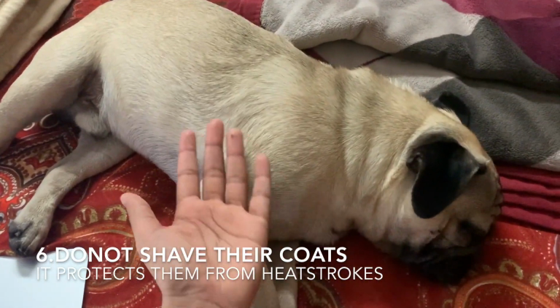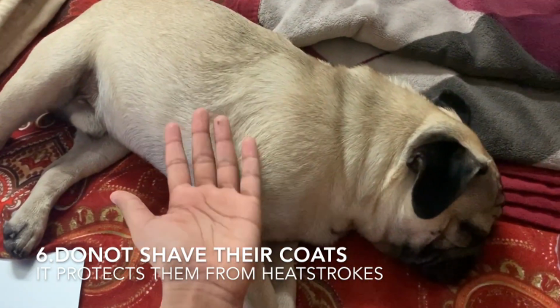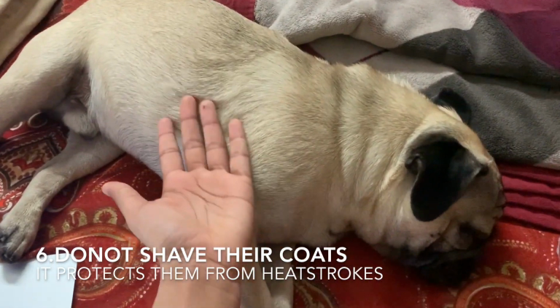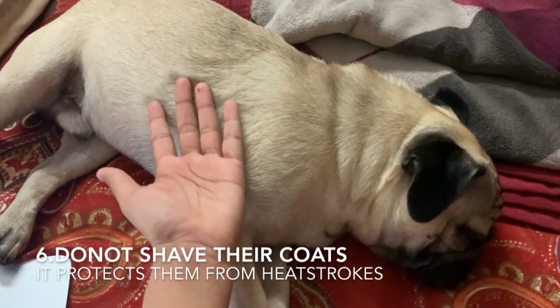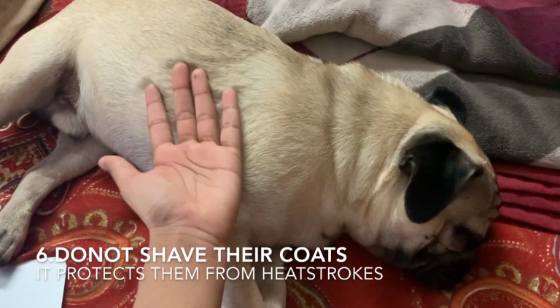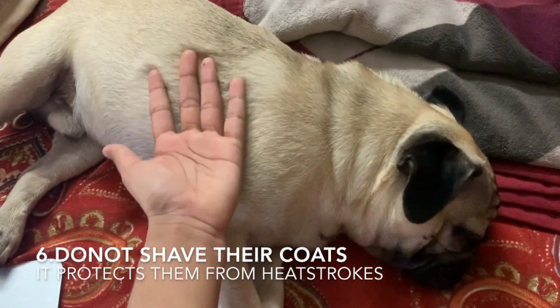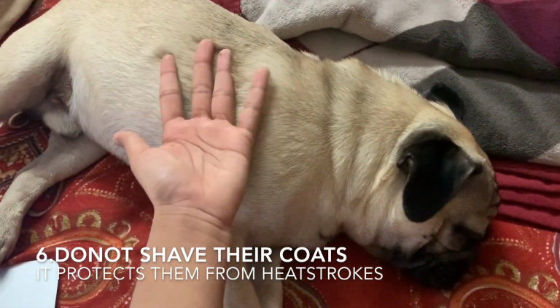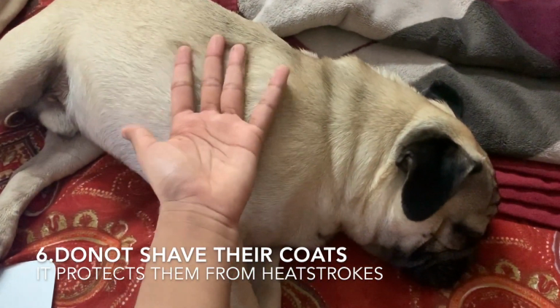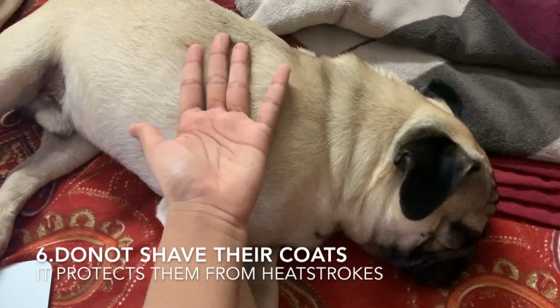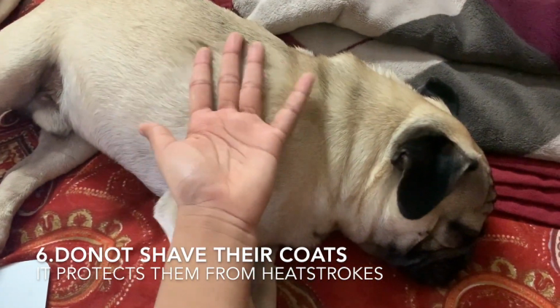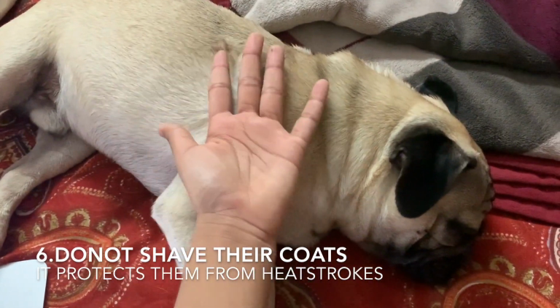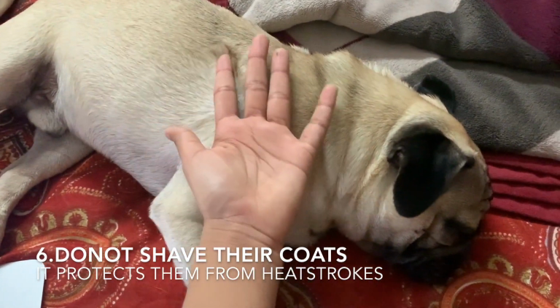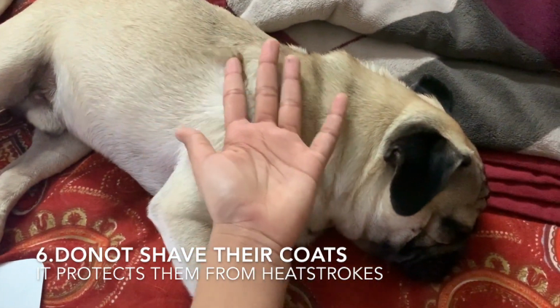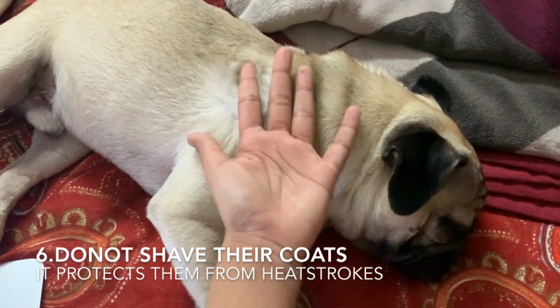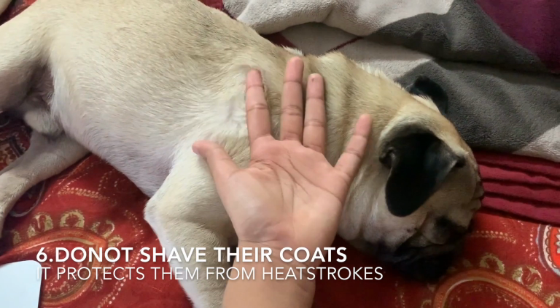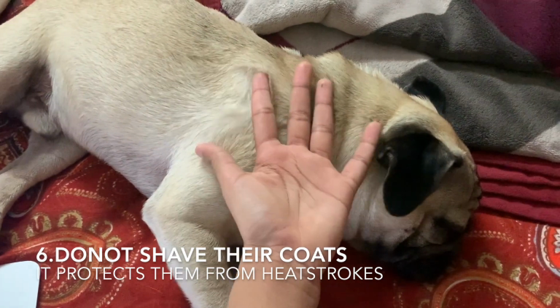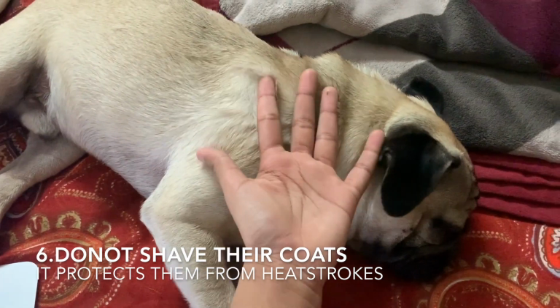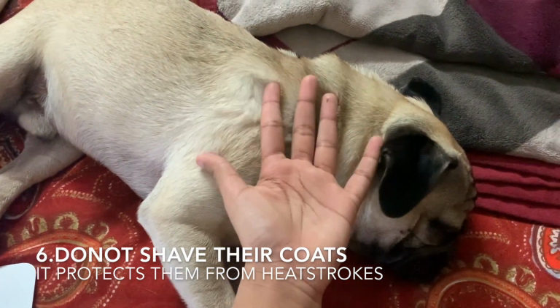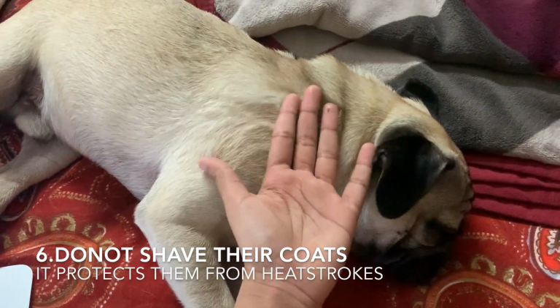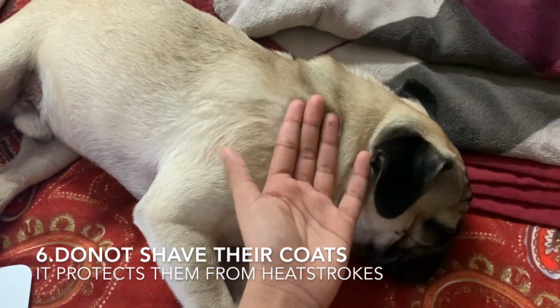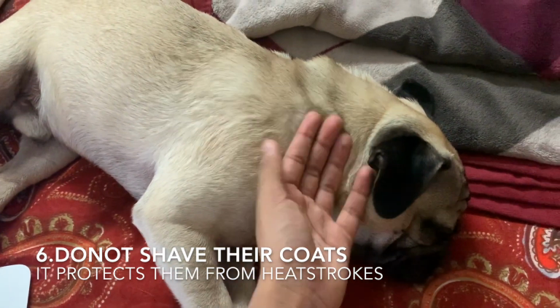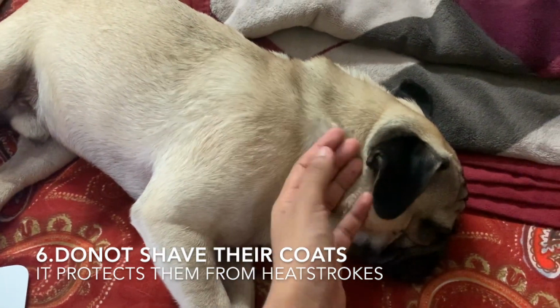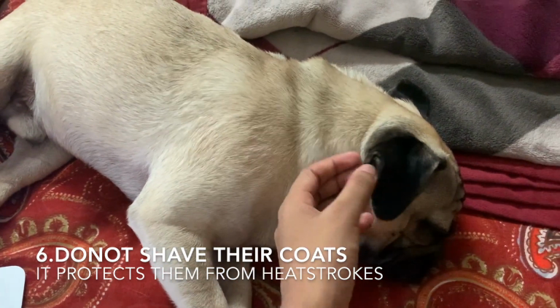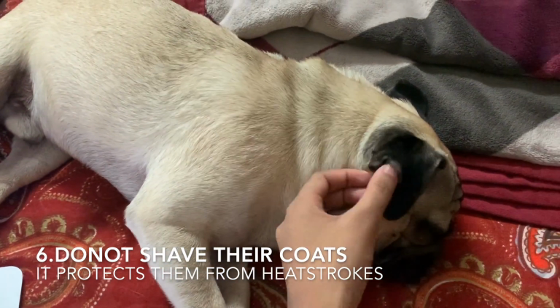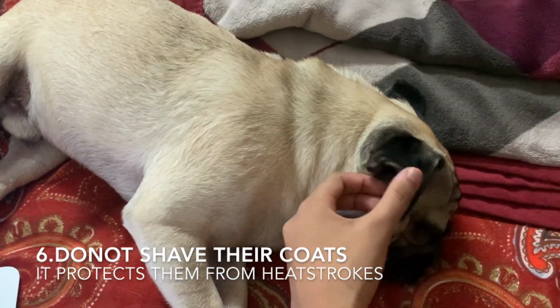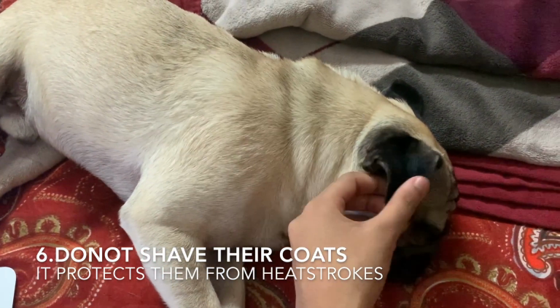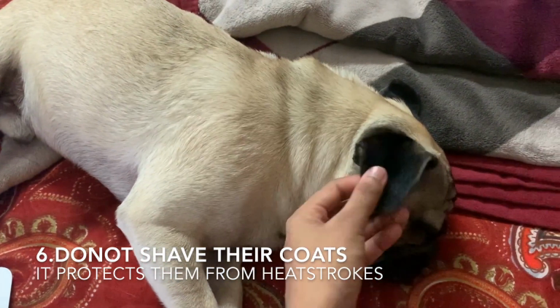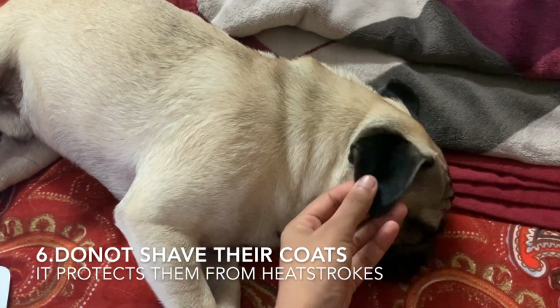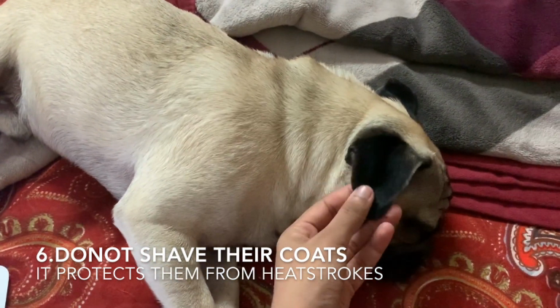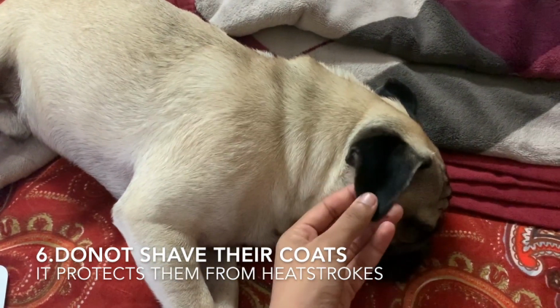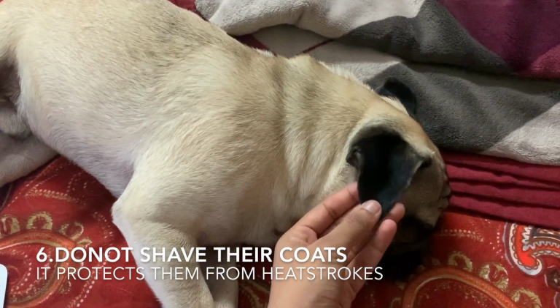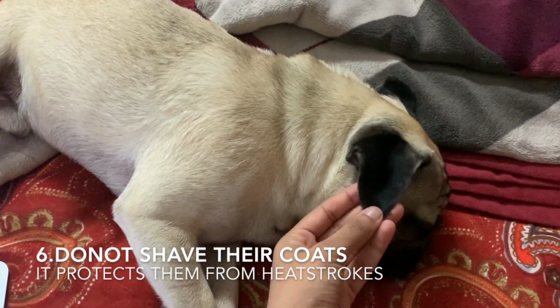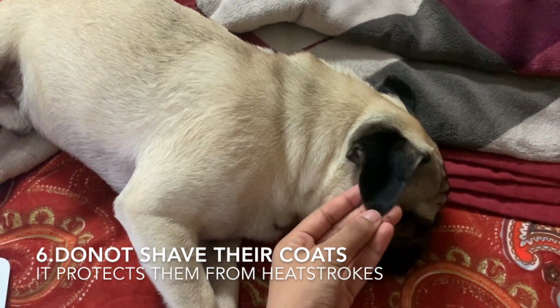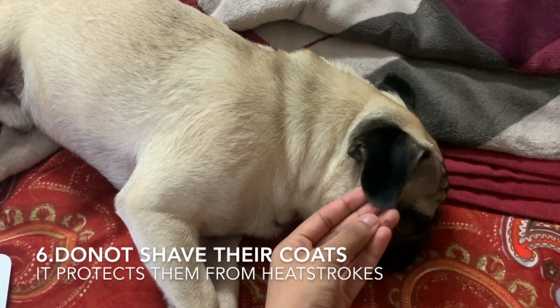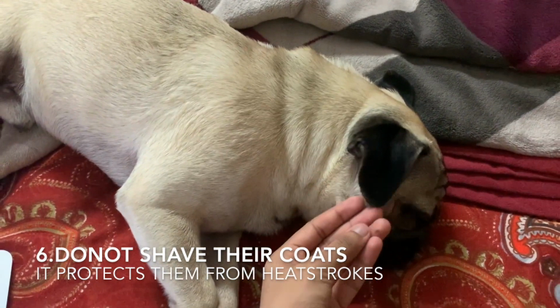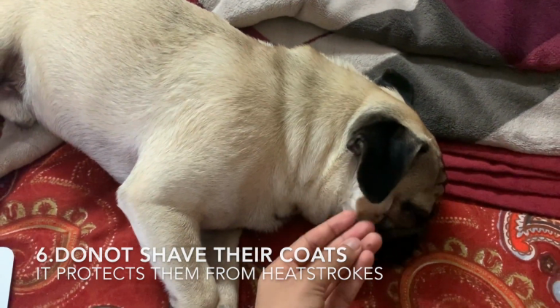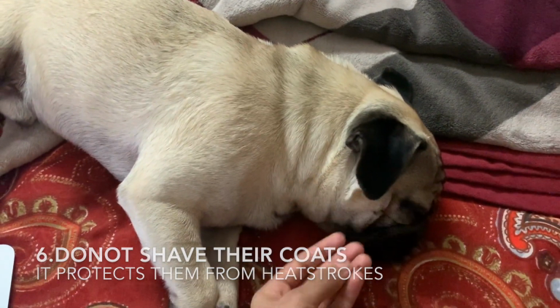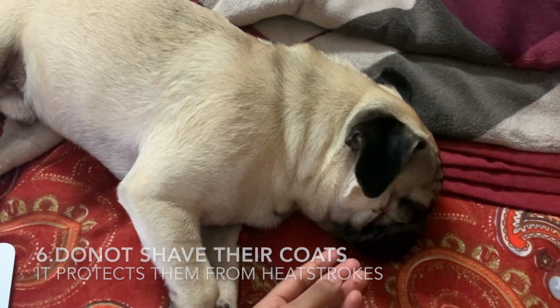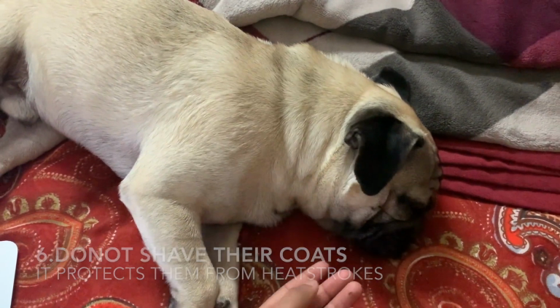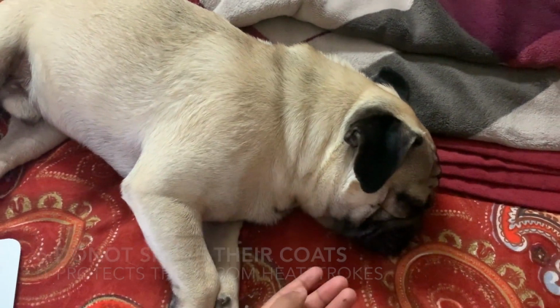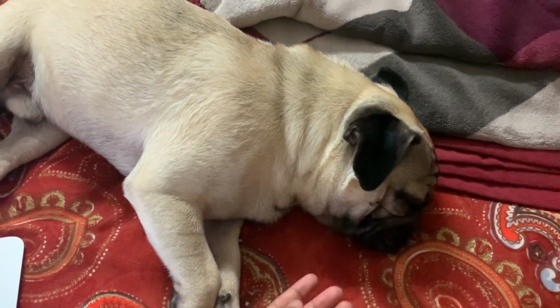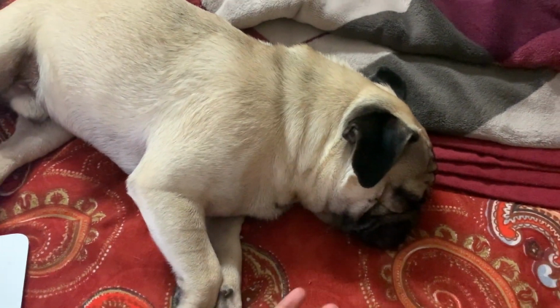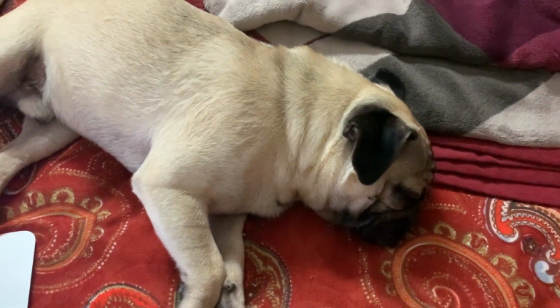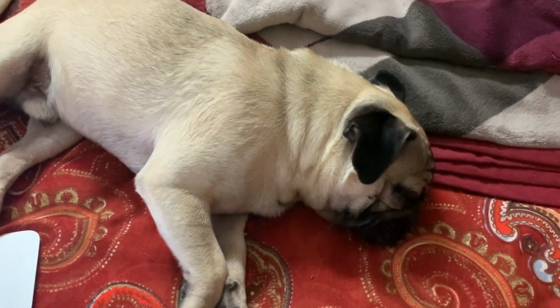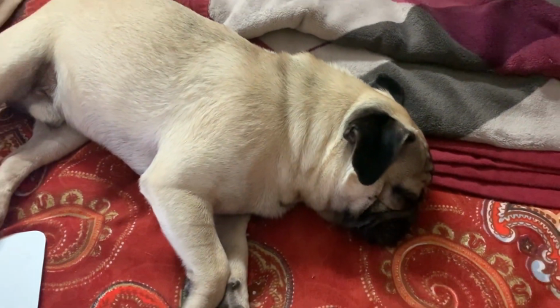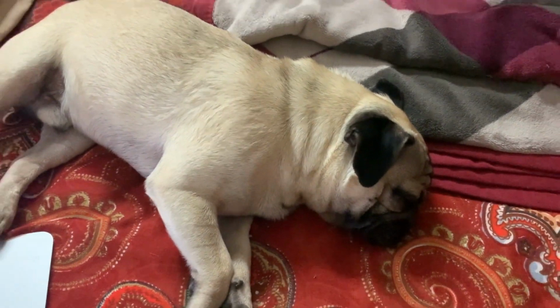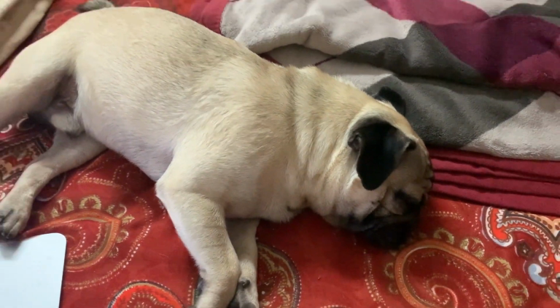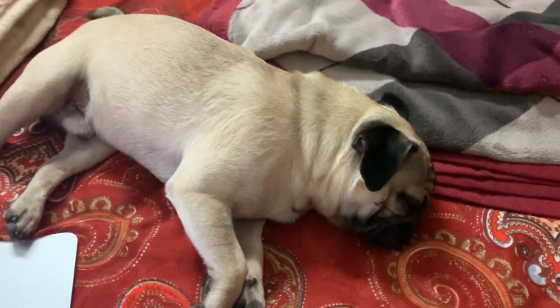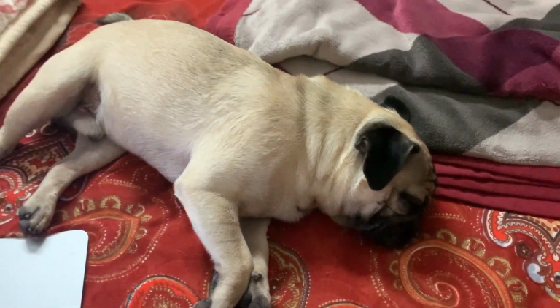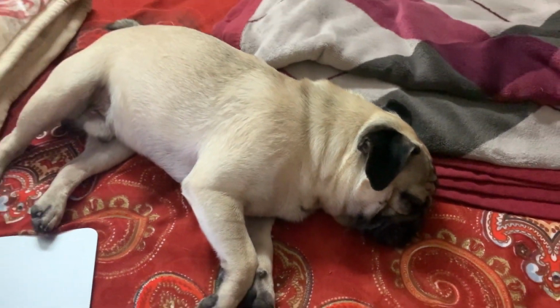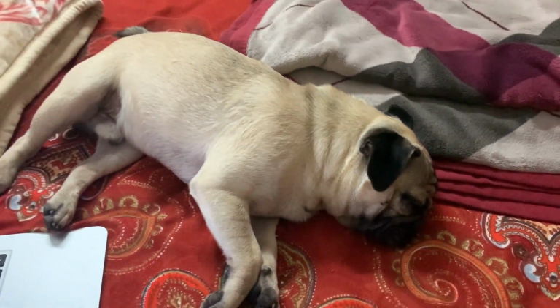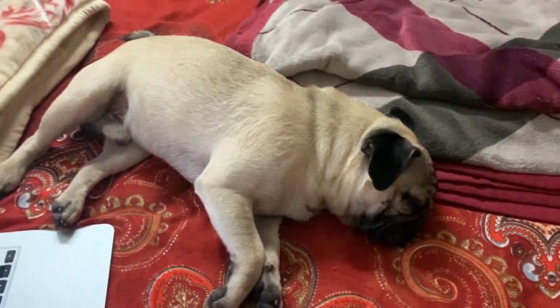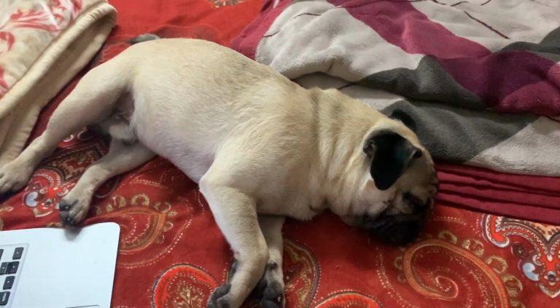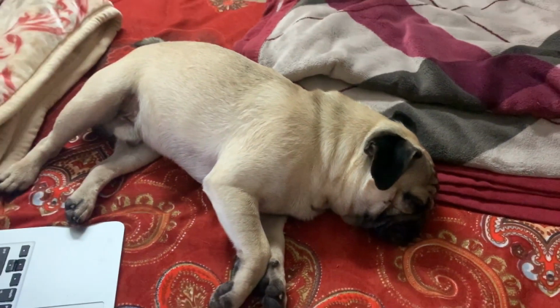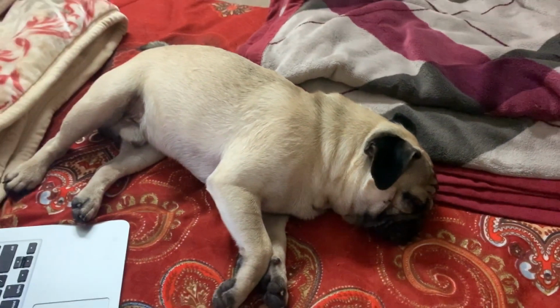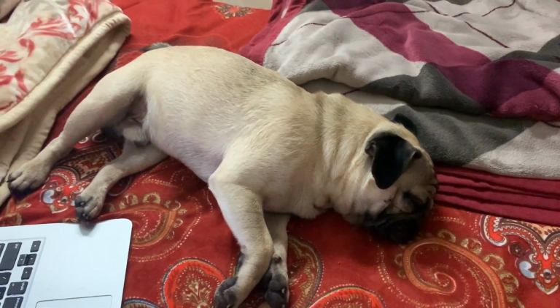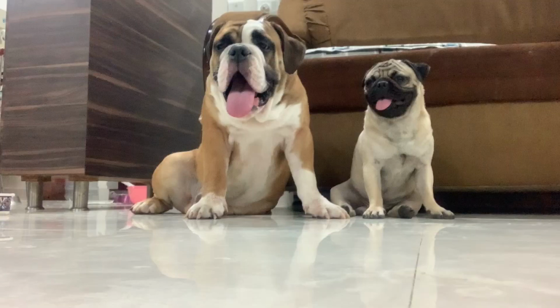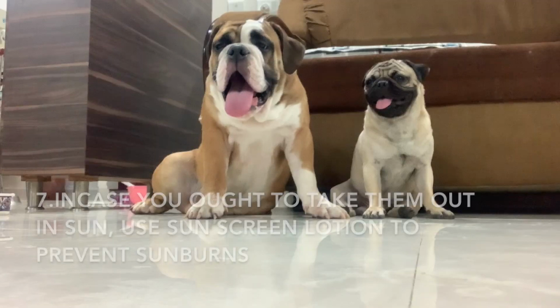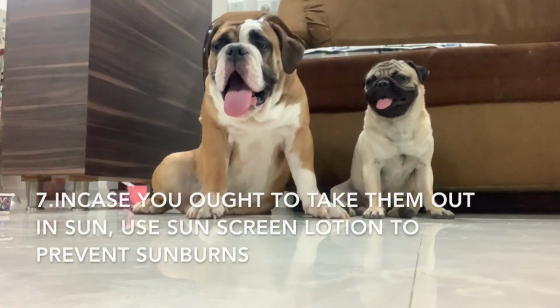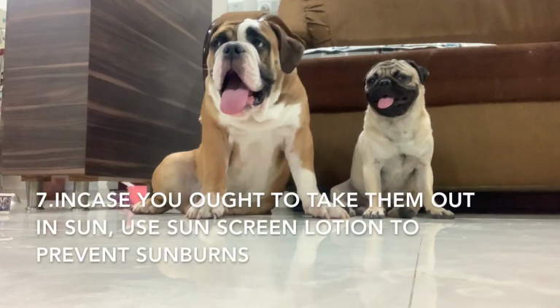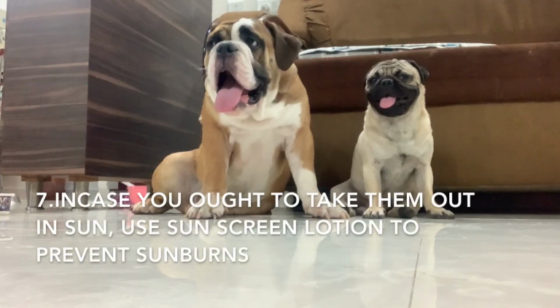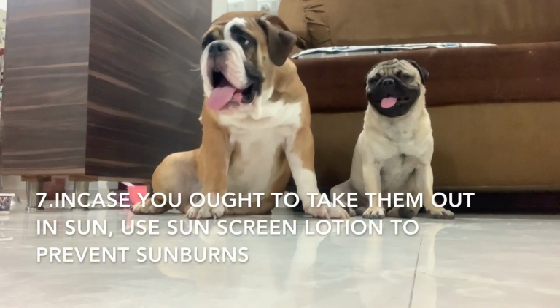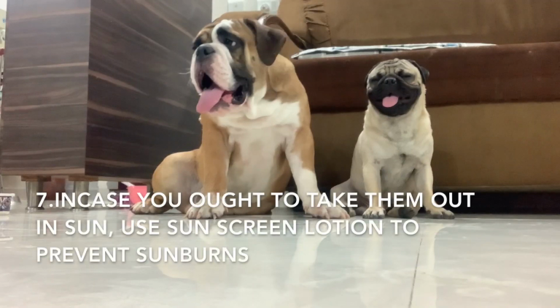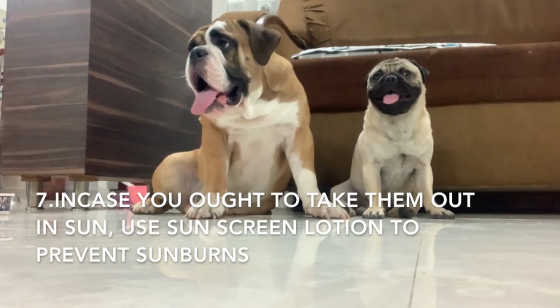Tip 6: Do not shave your dog's coat, because it is the one that will protect your dog this summer from heat burns and sunburns.